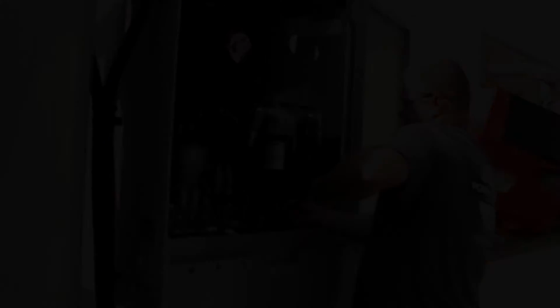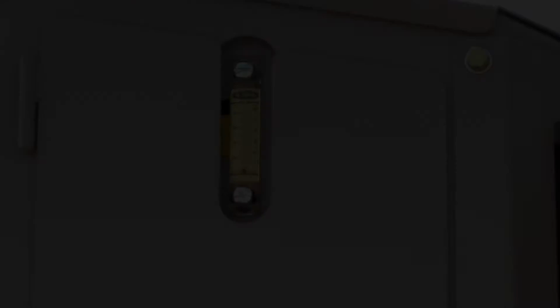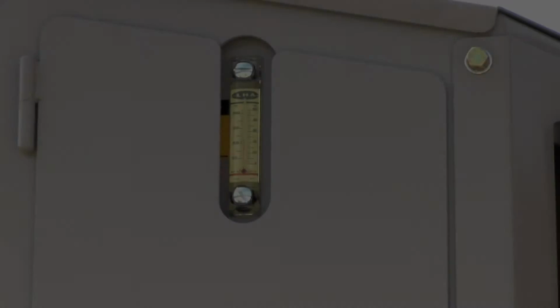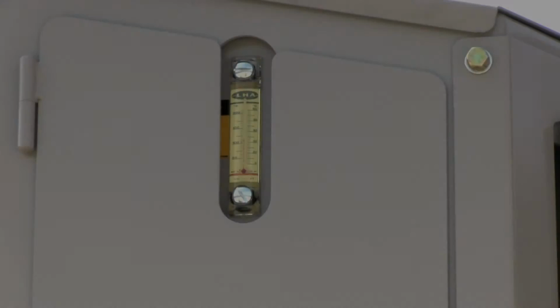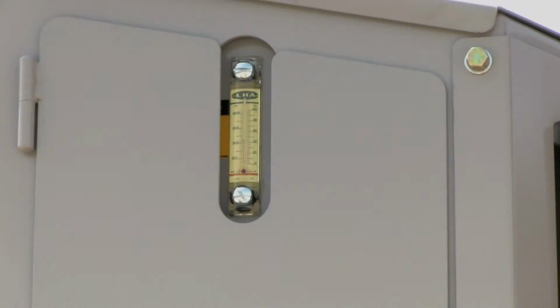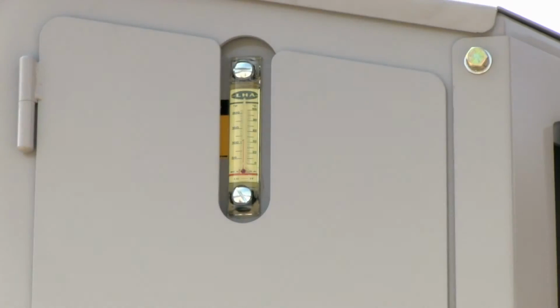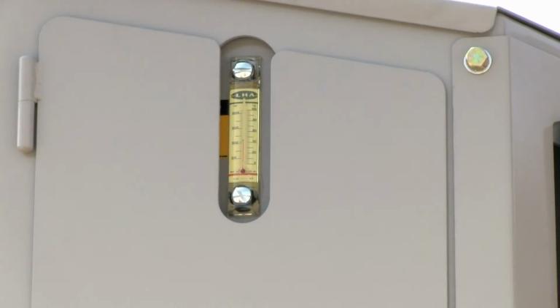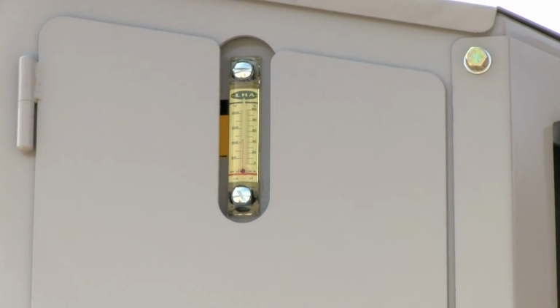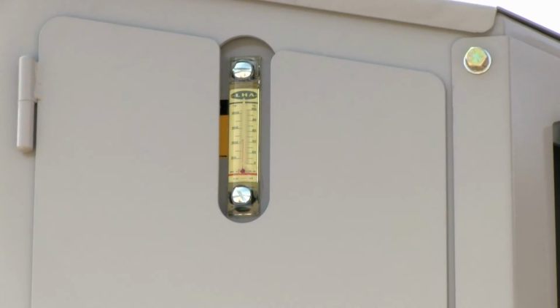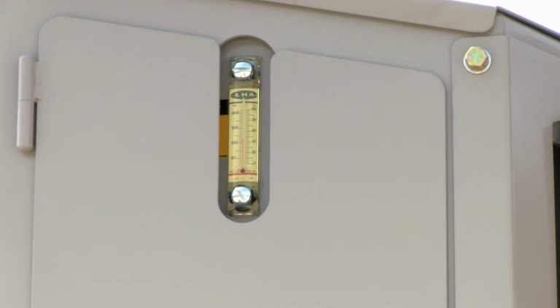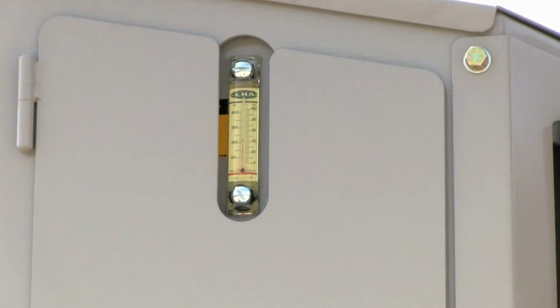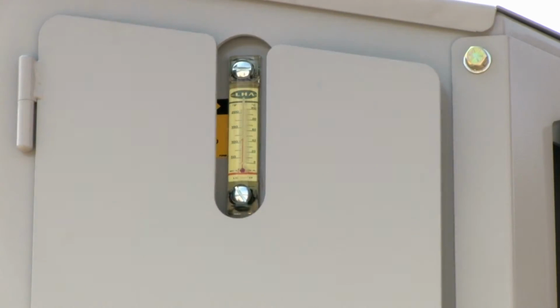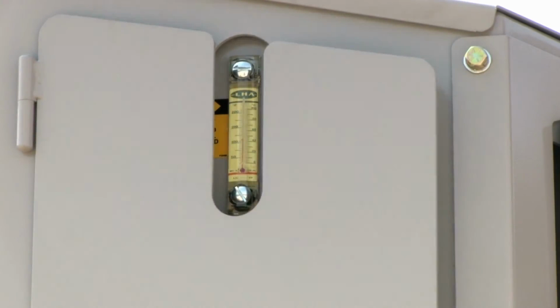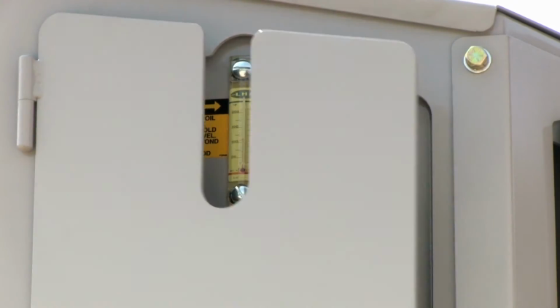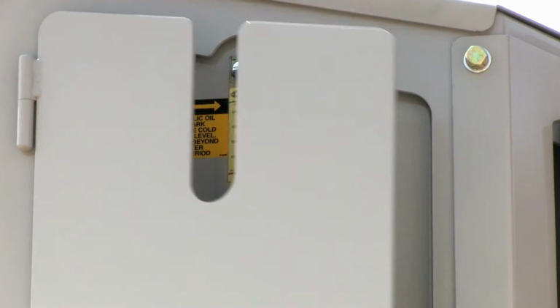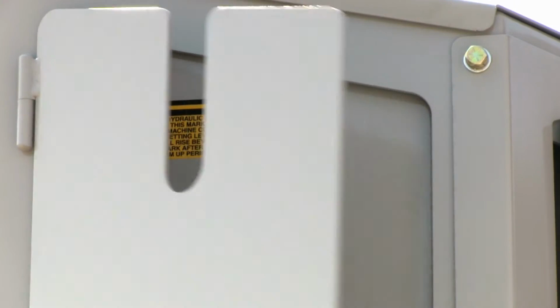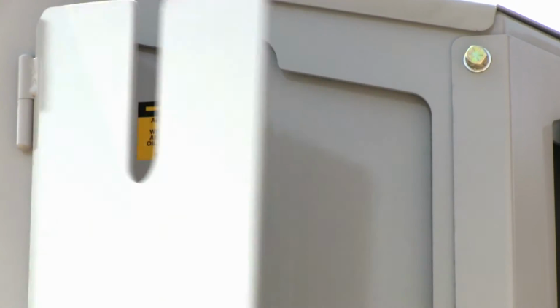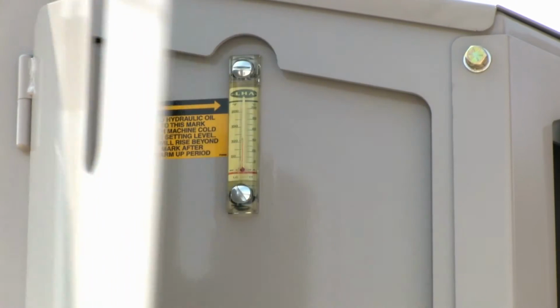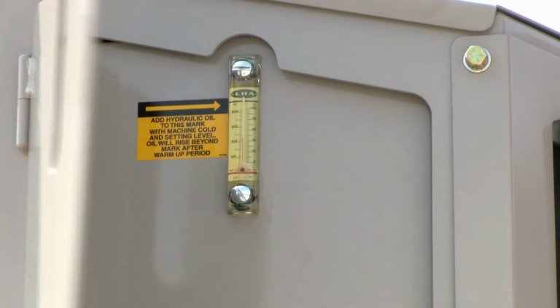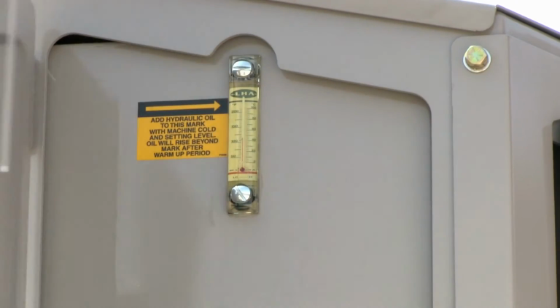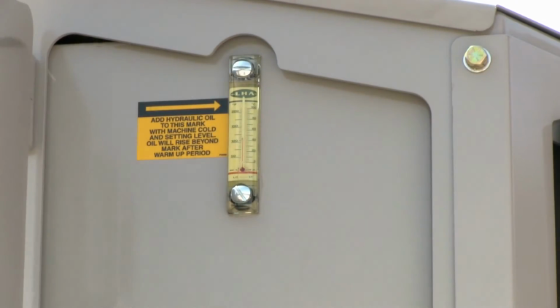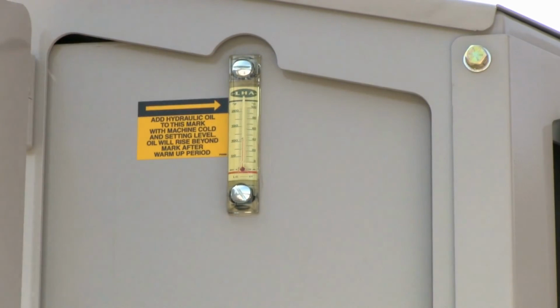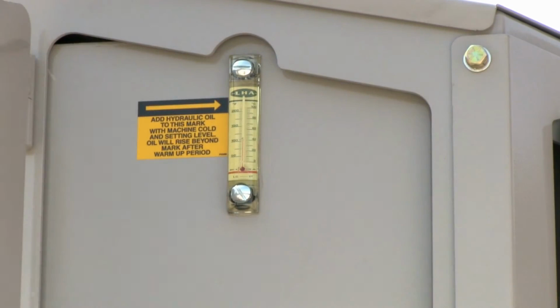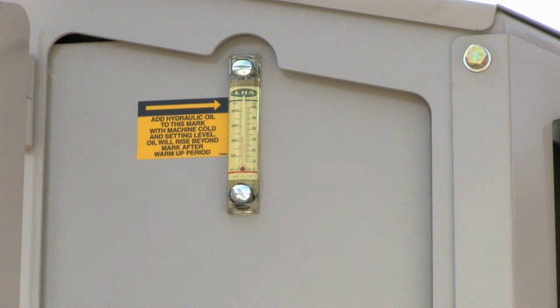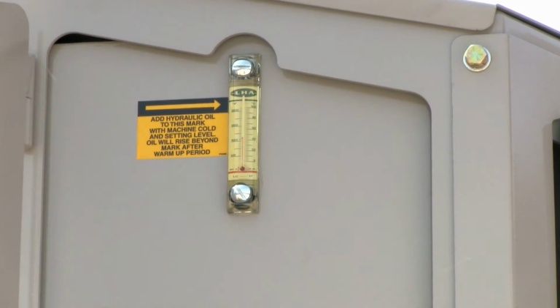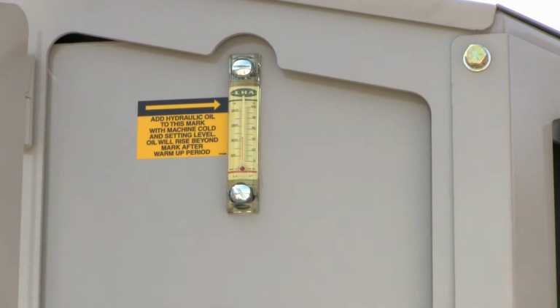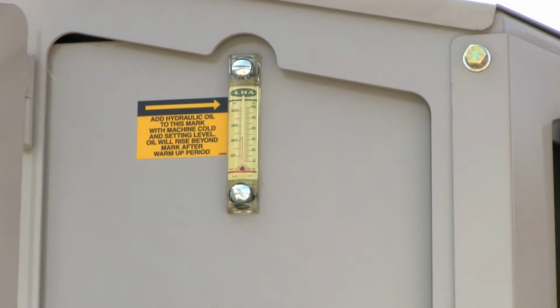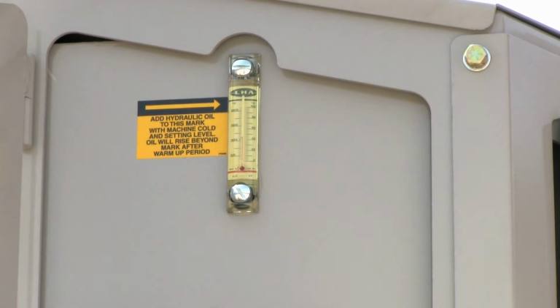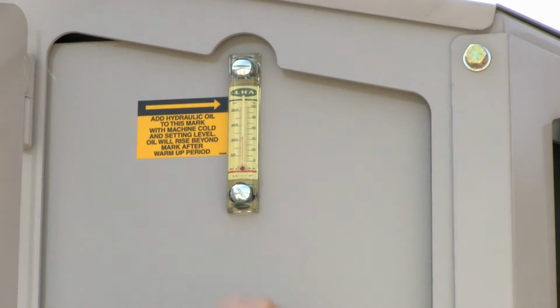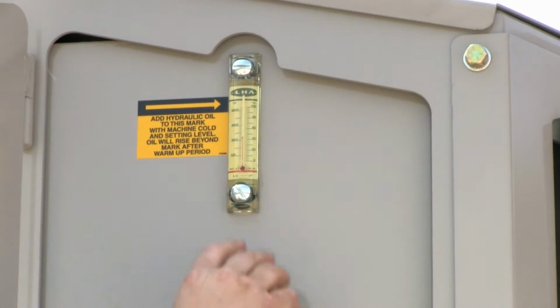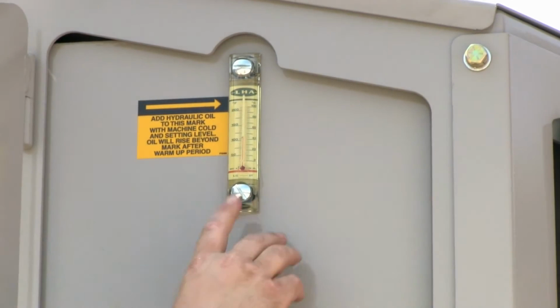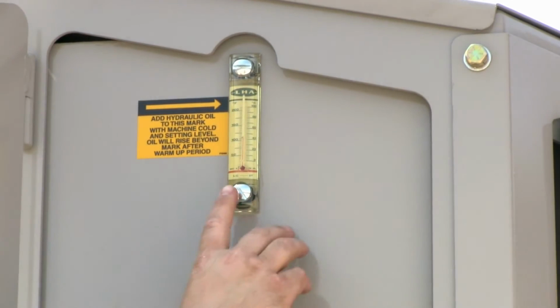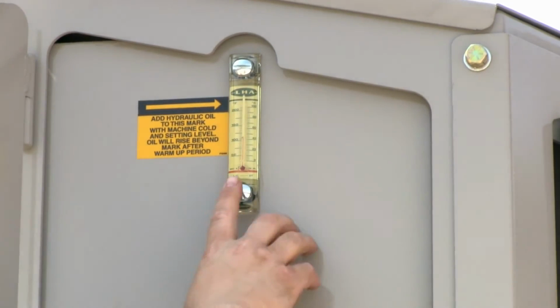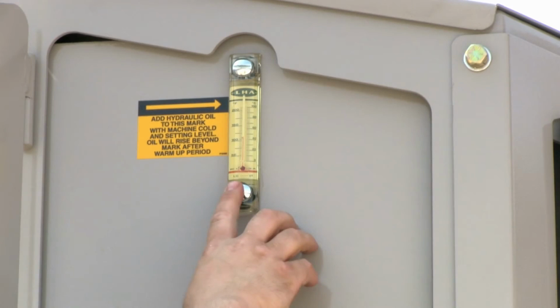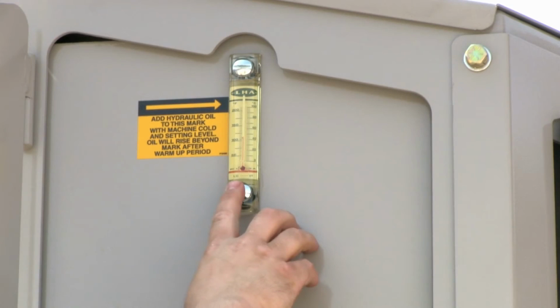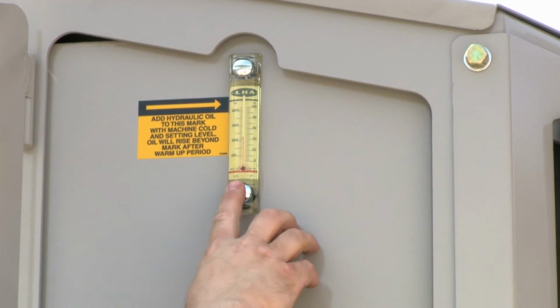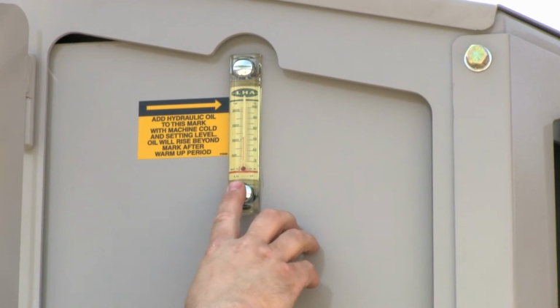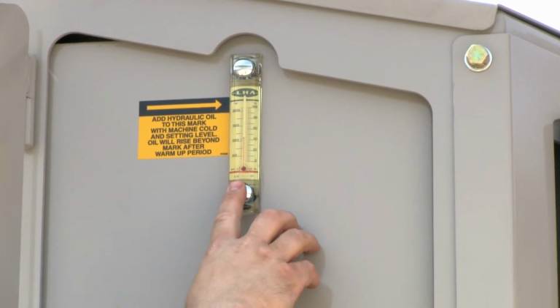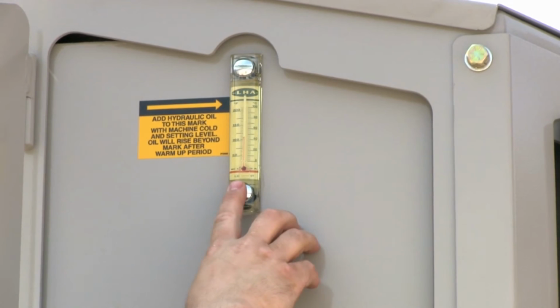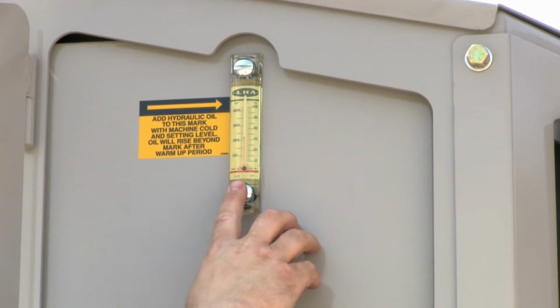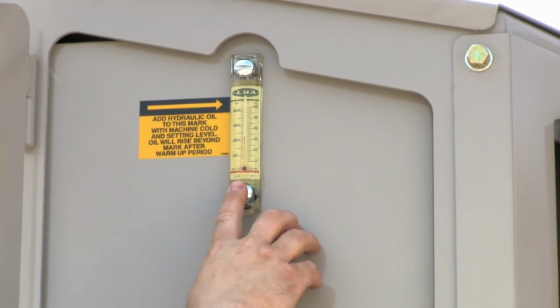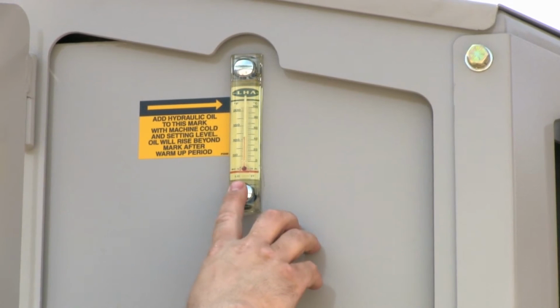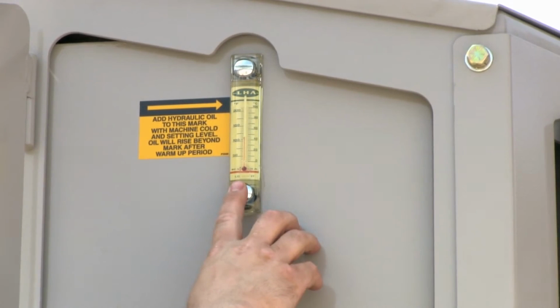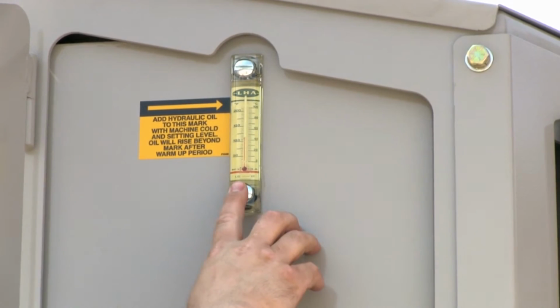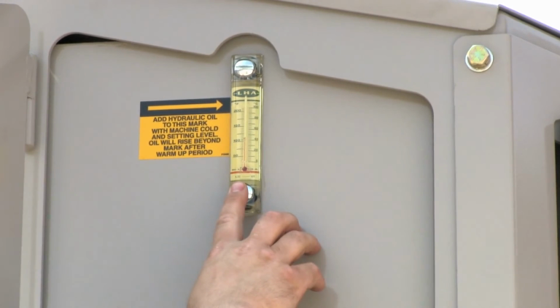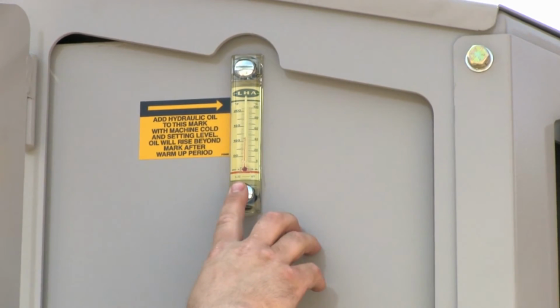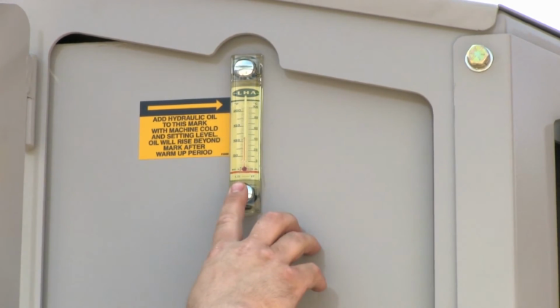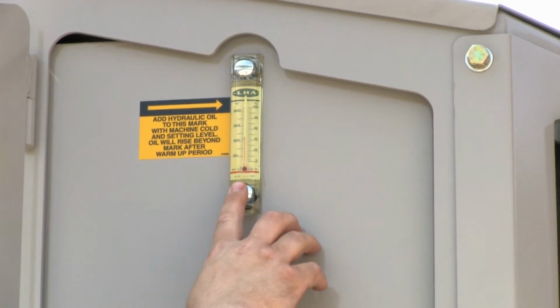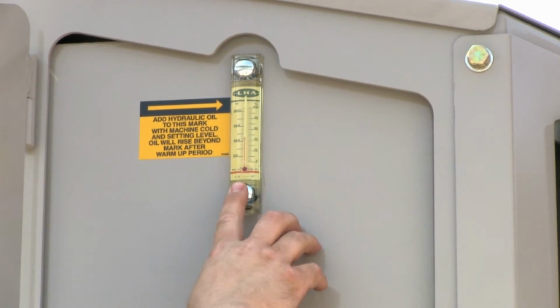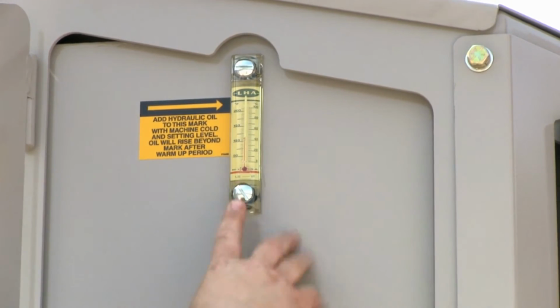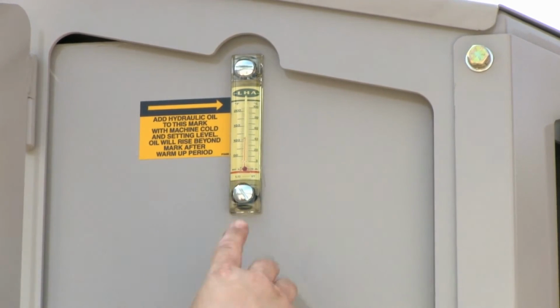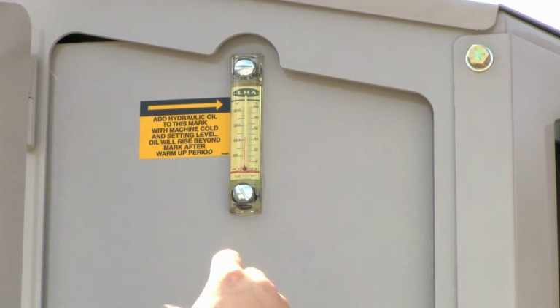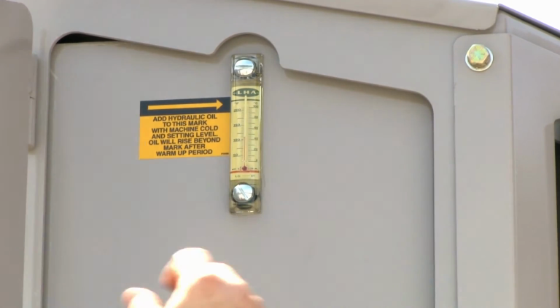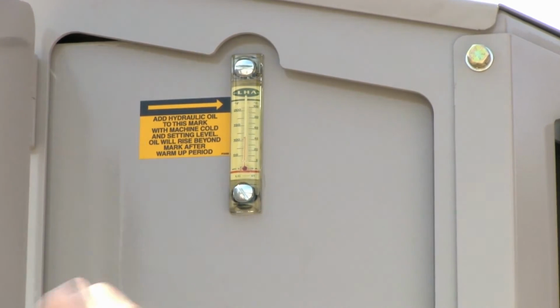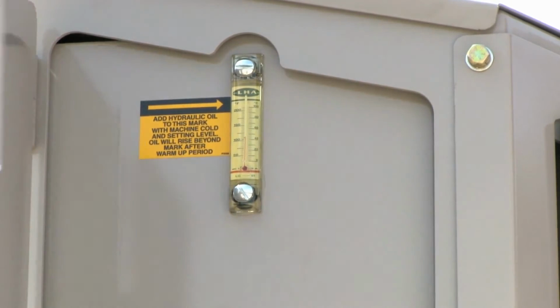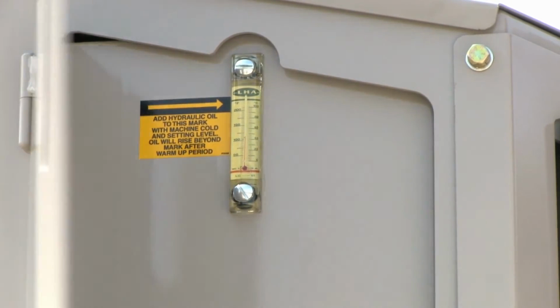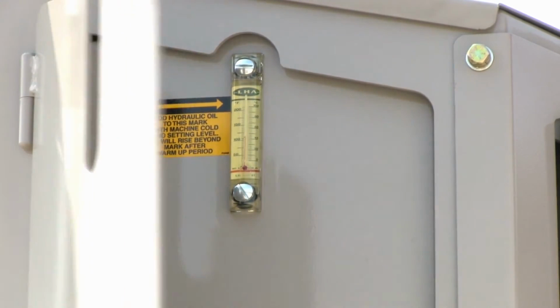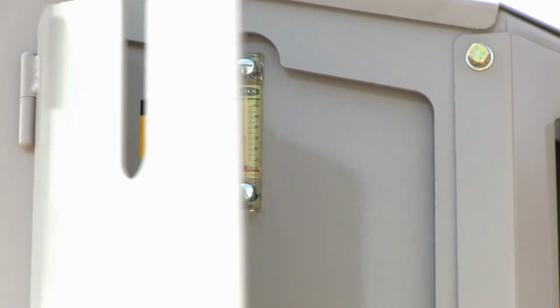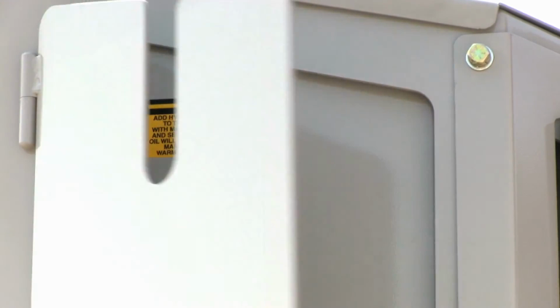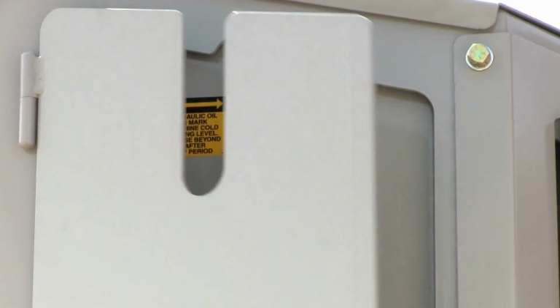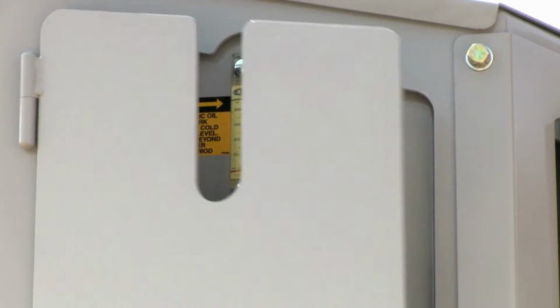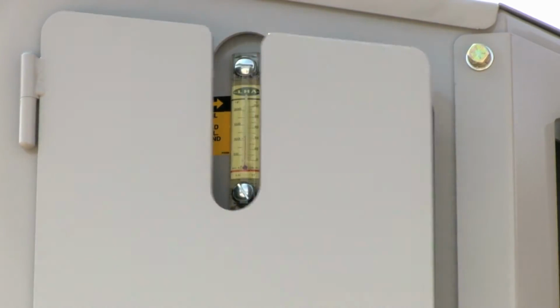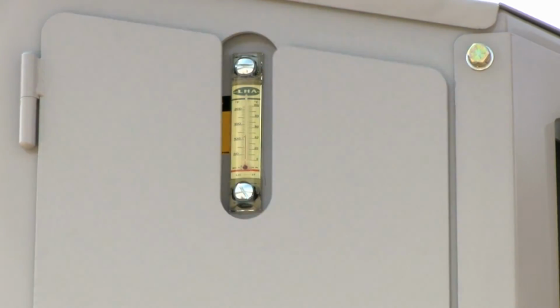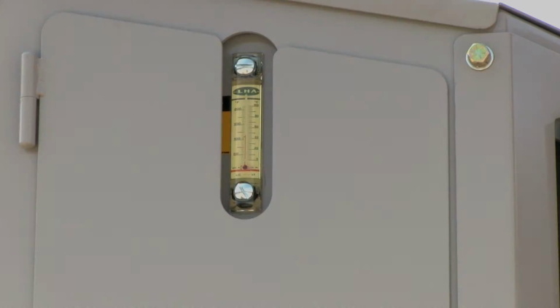After servicing your filters, check the hydraulic oil level sight glass. It will certainly need to be topped off.